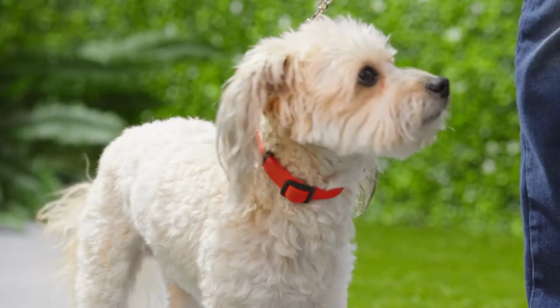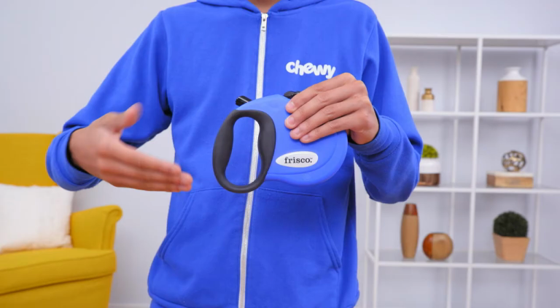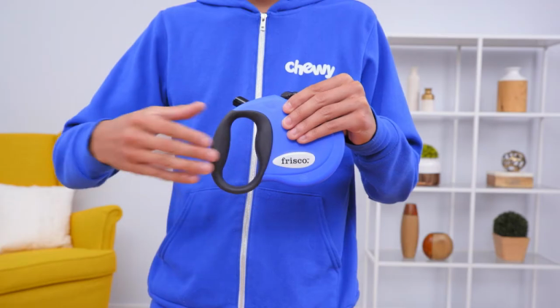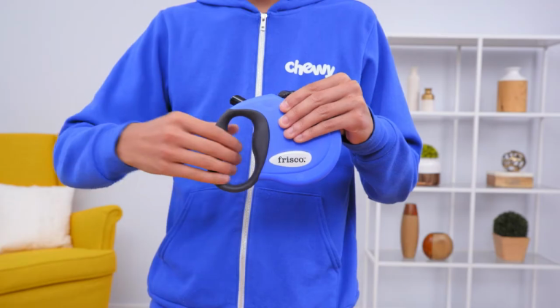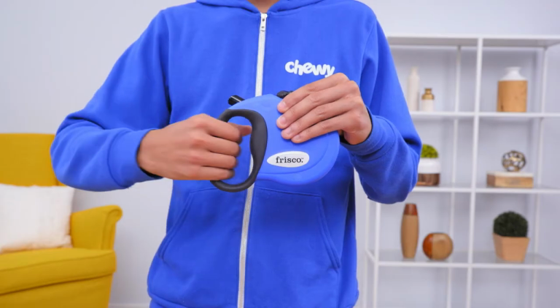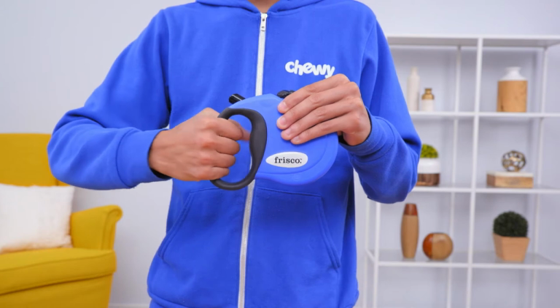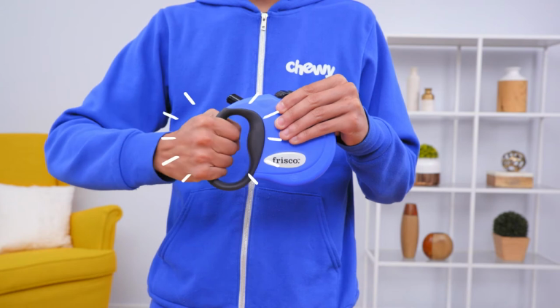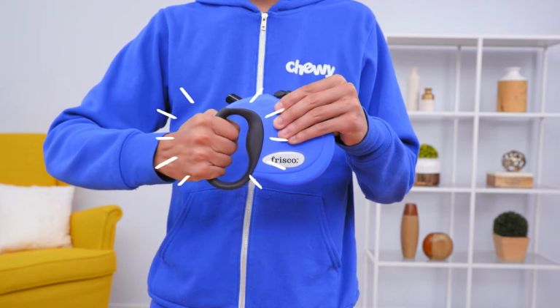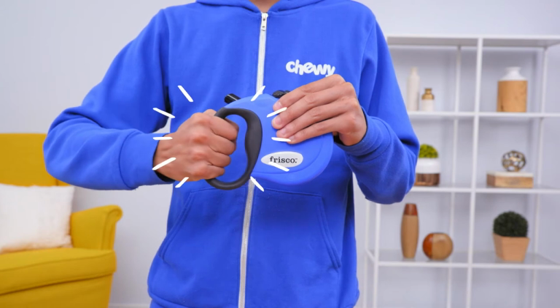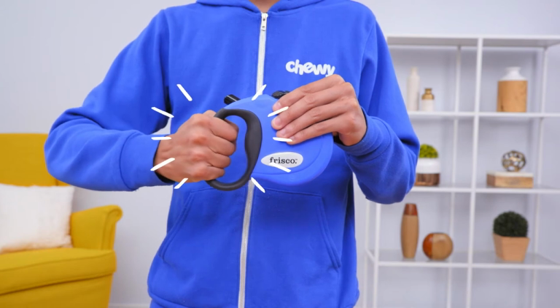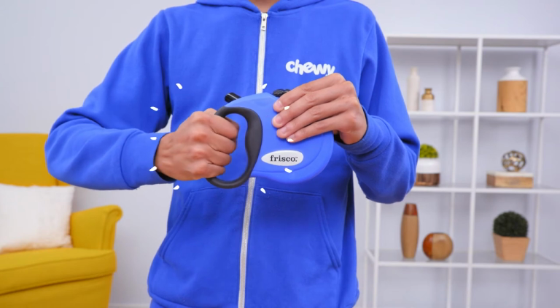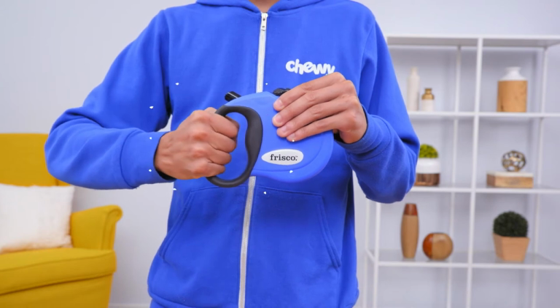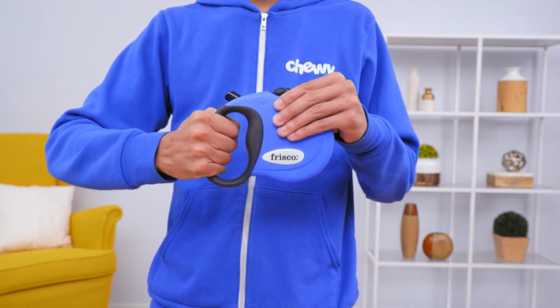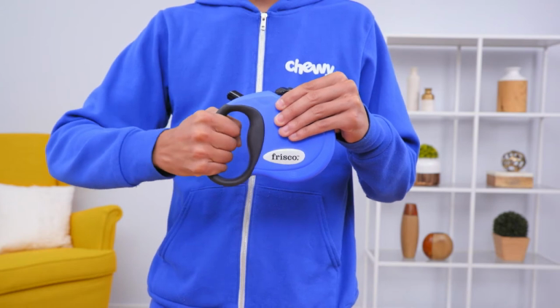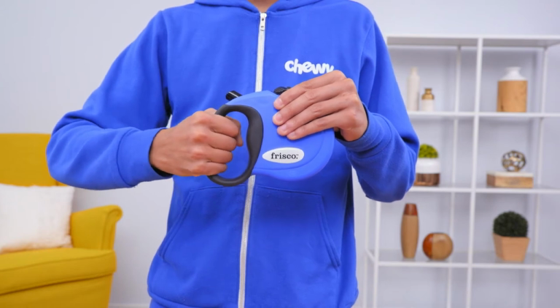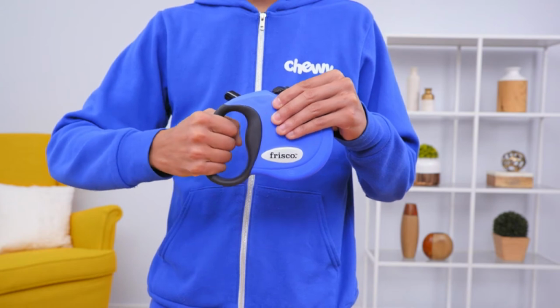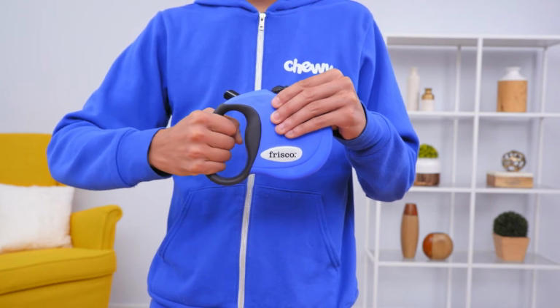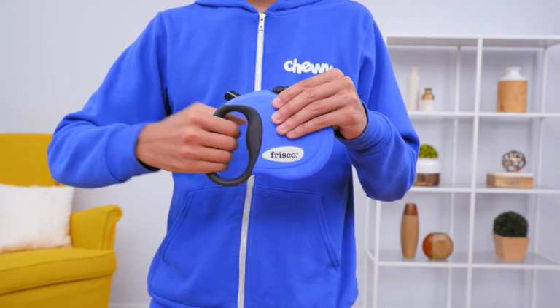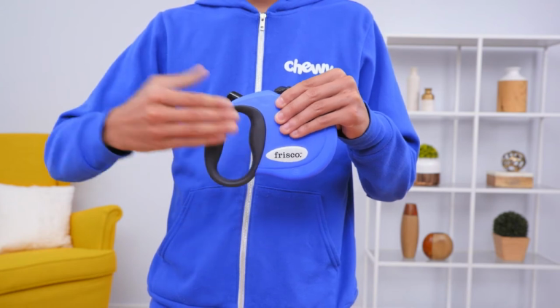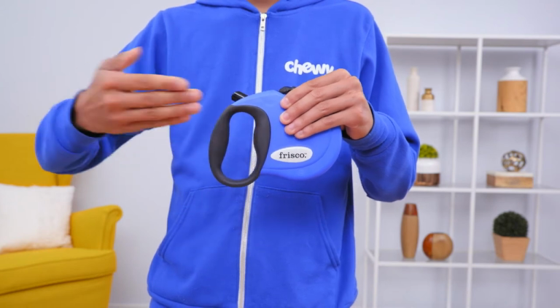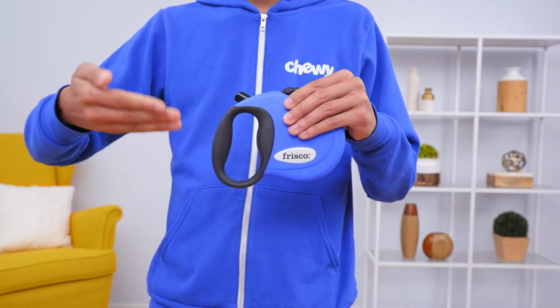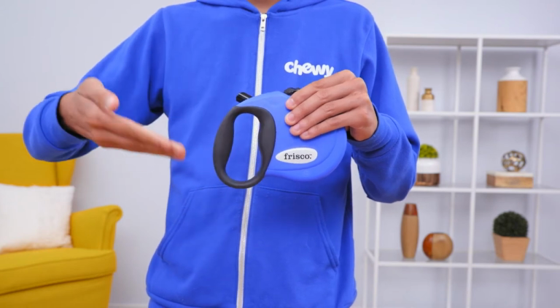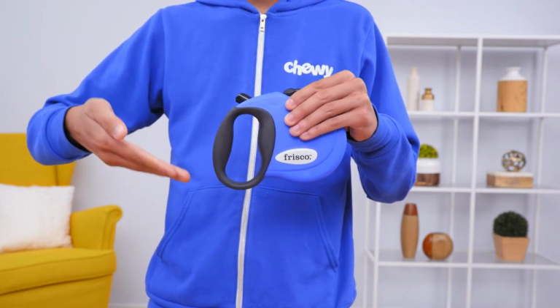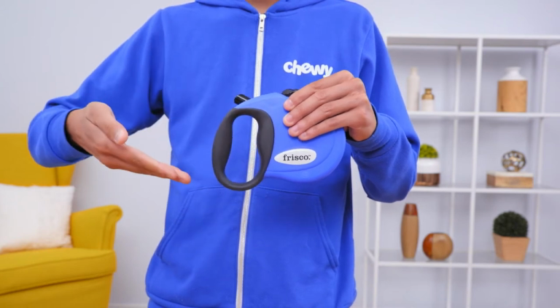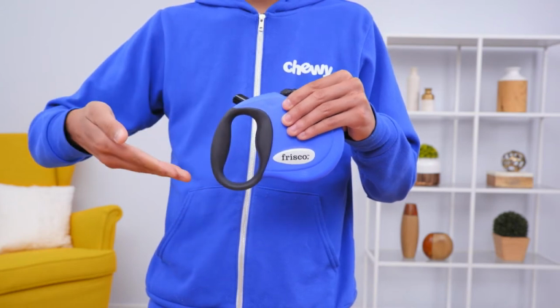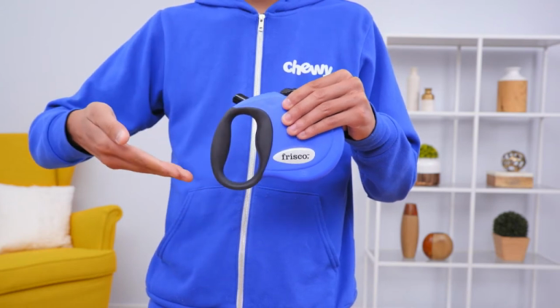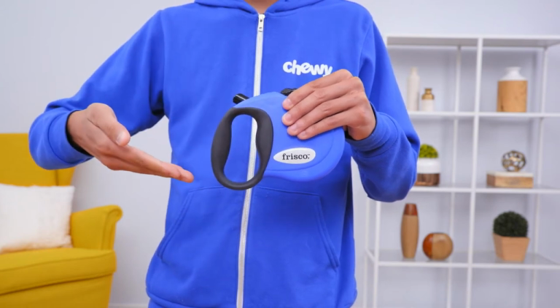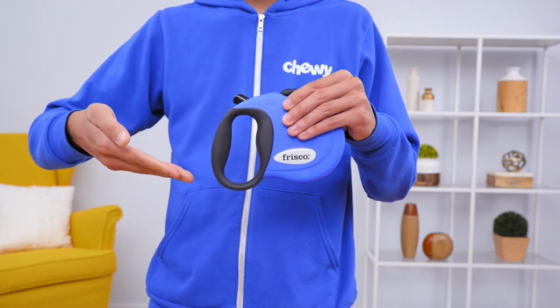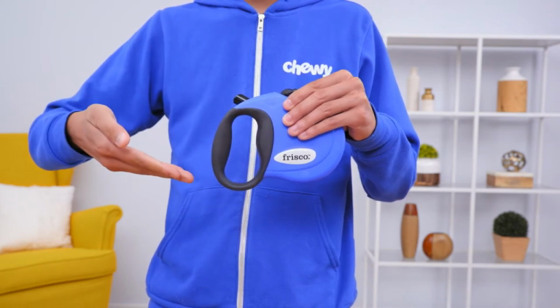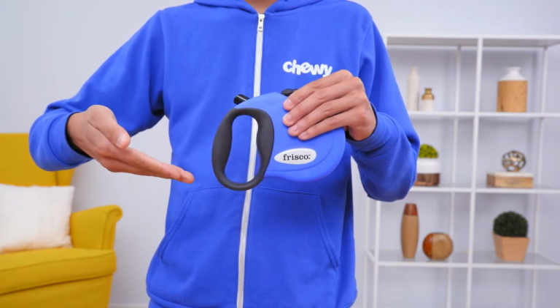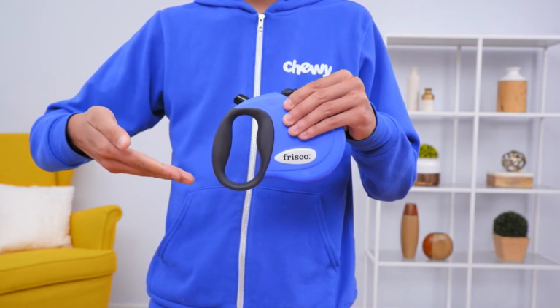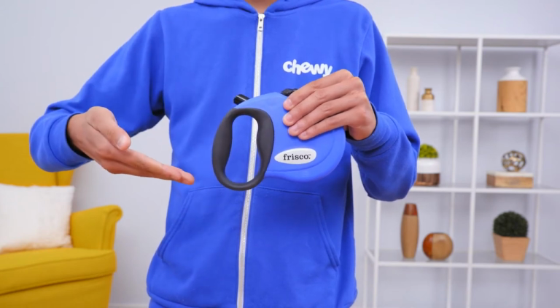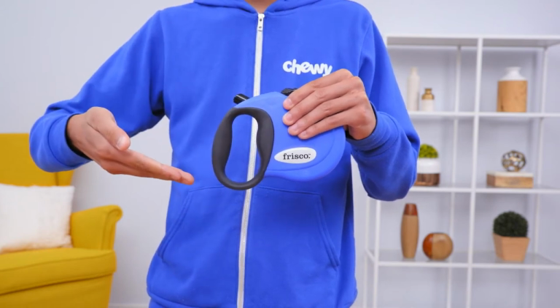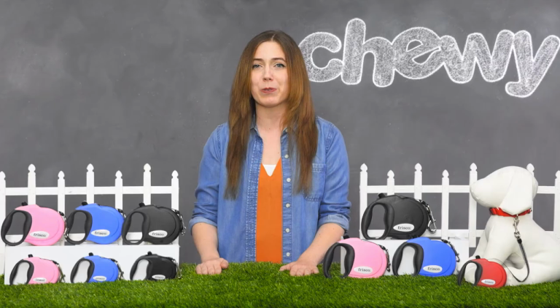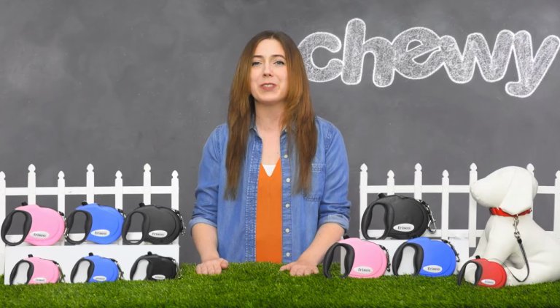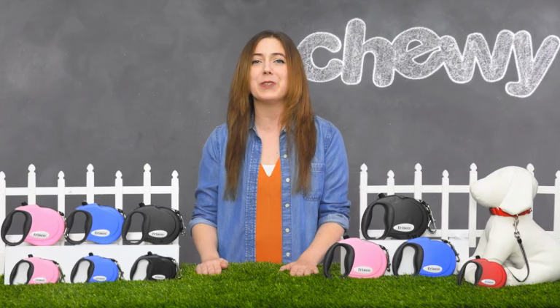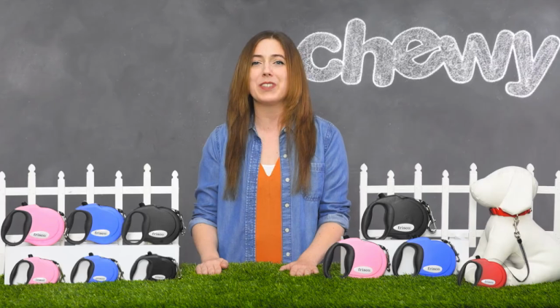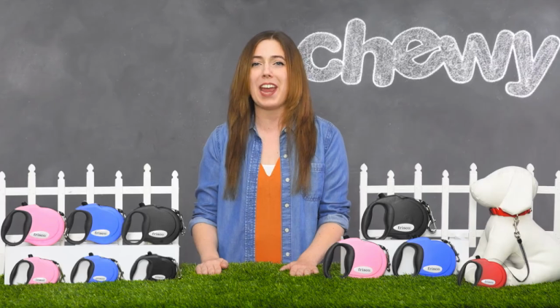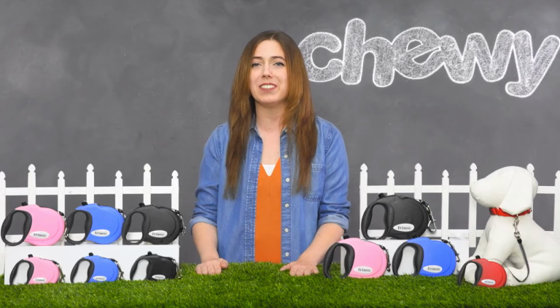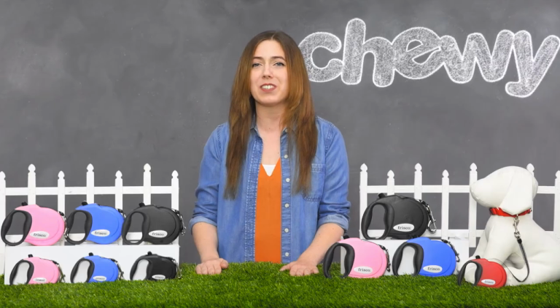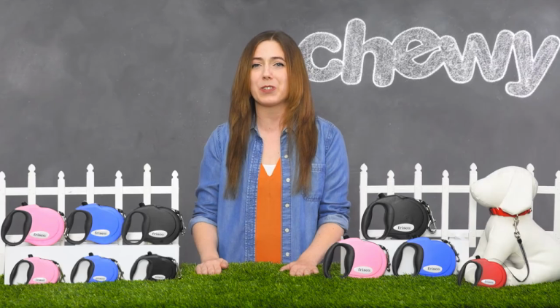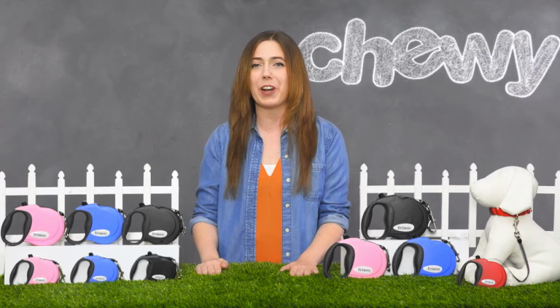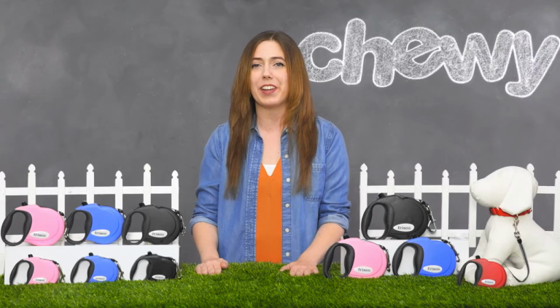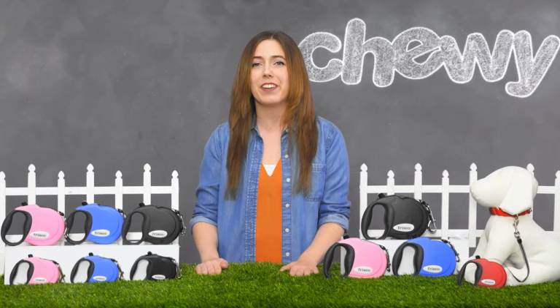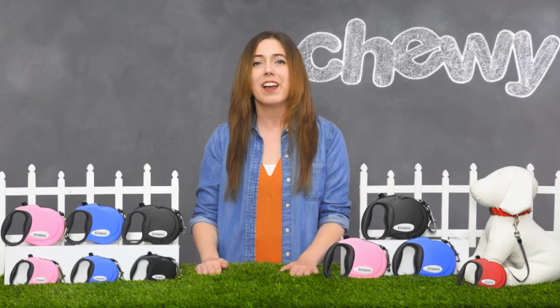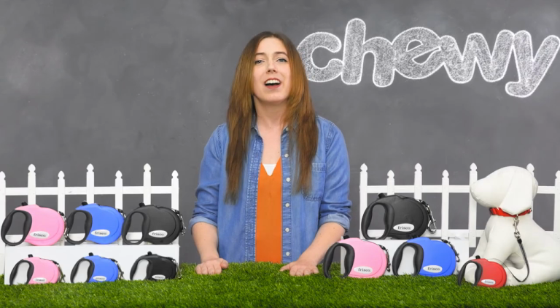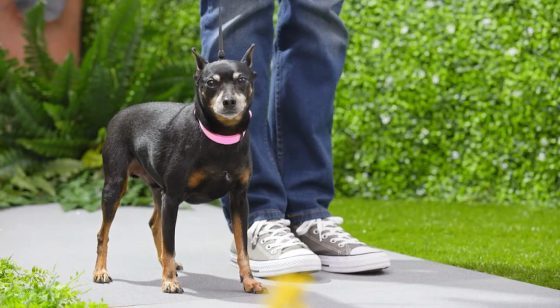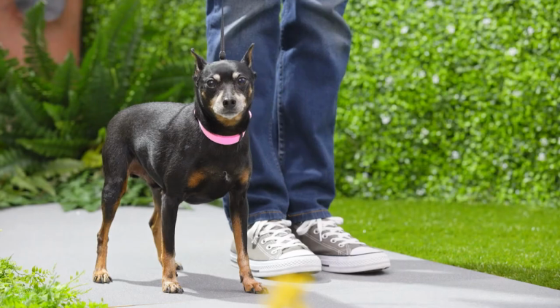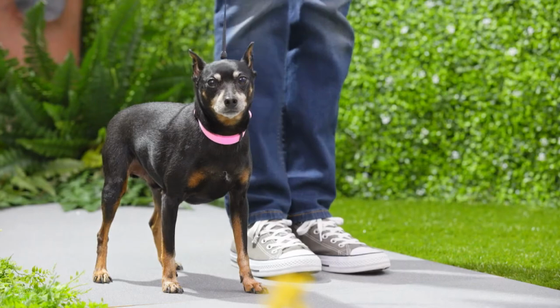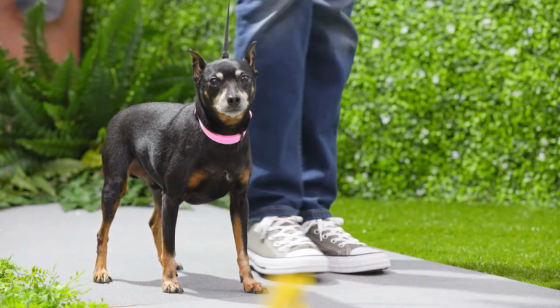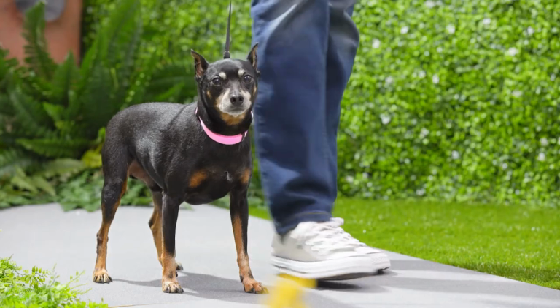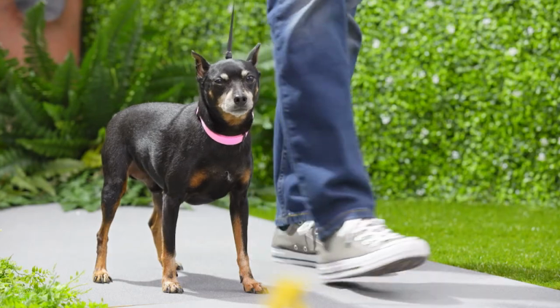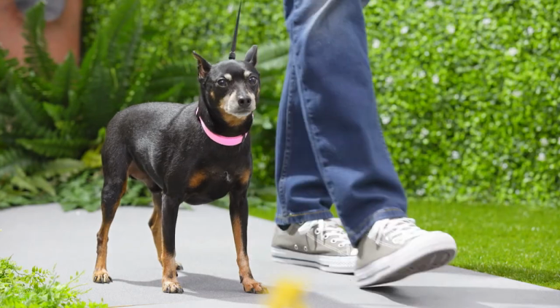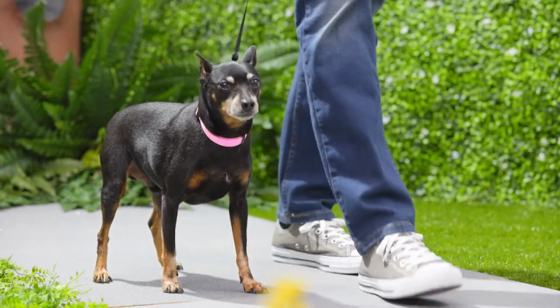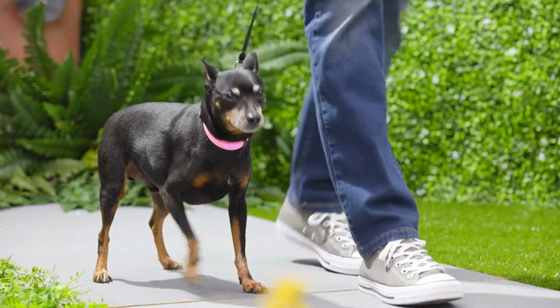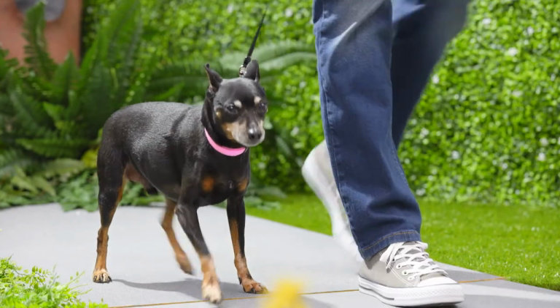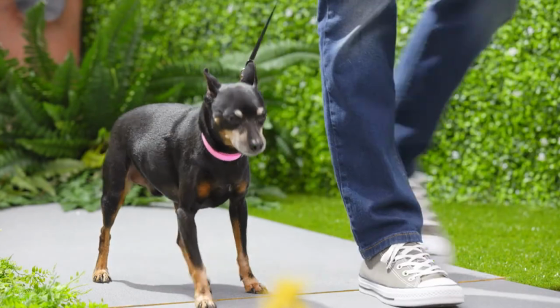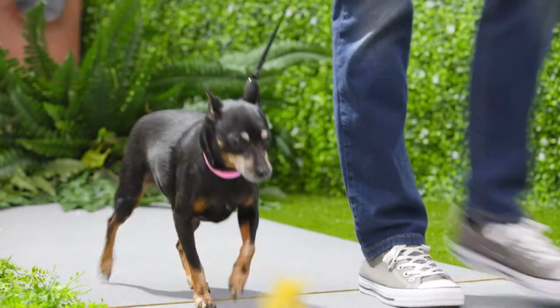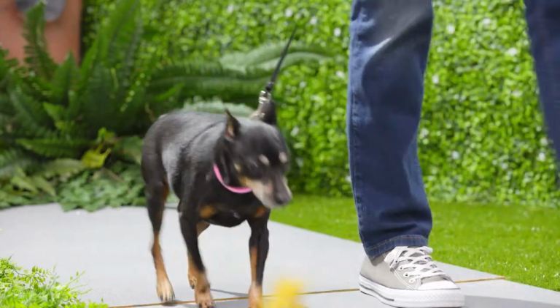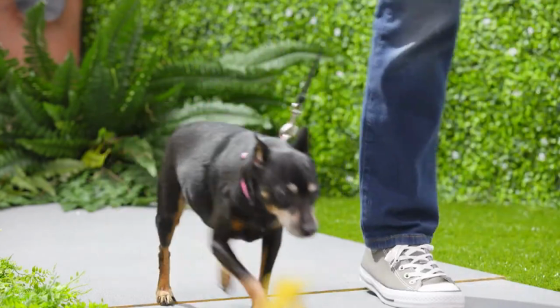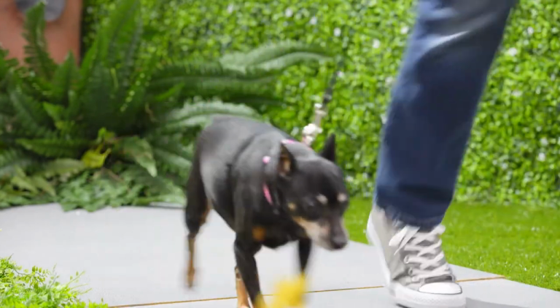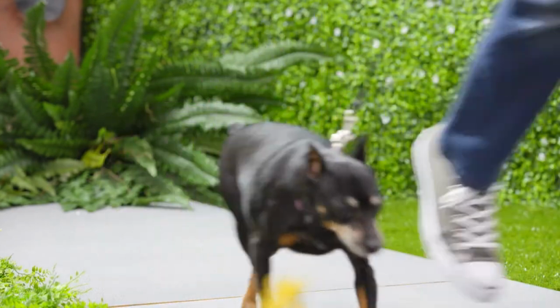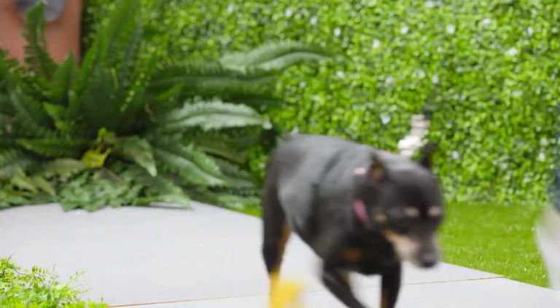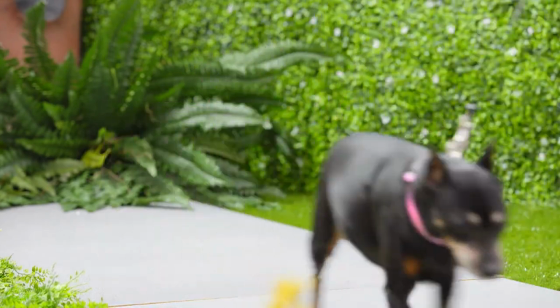The ergonomically designed handle and soft grip material reduce hand strain, allowing you to stay comfortable on long walks.